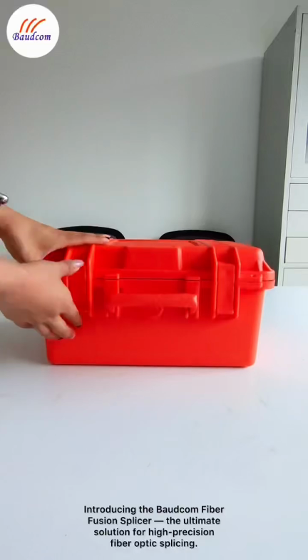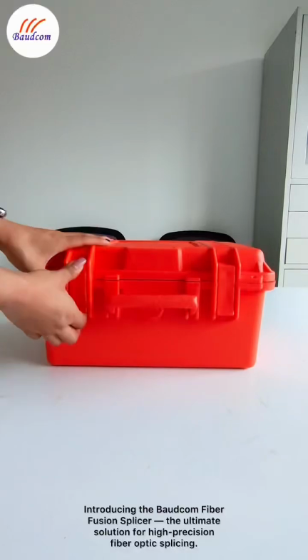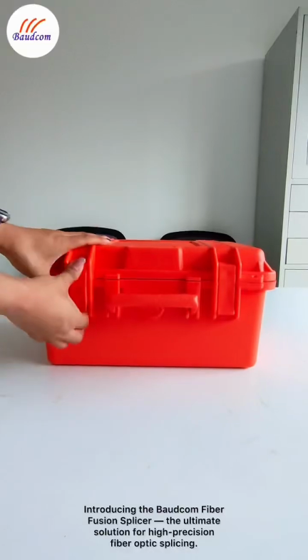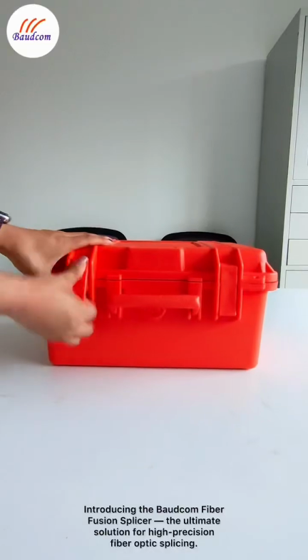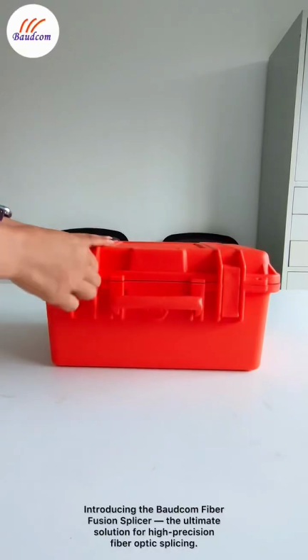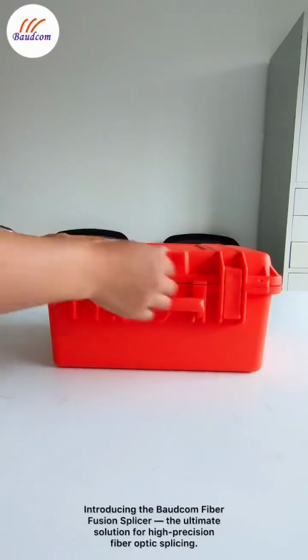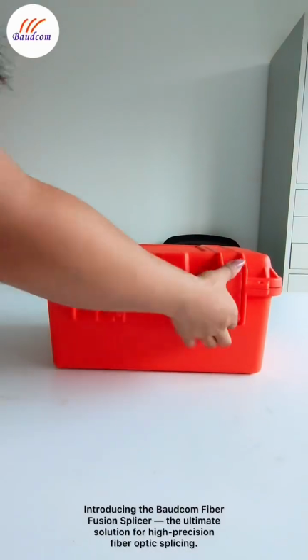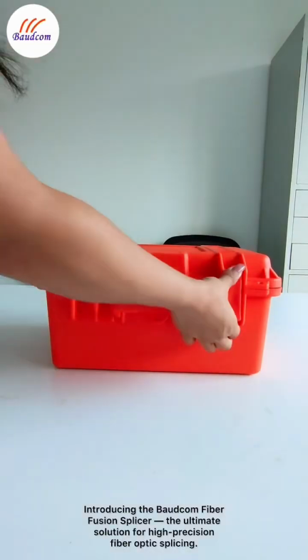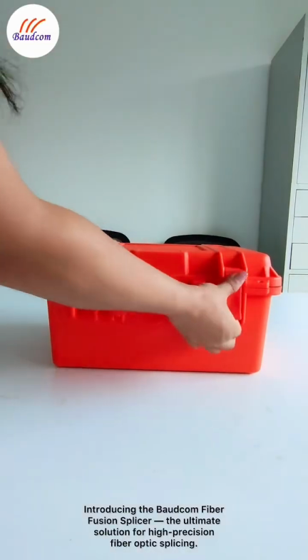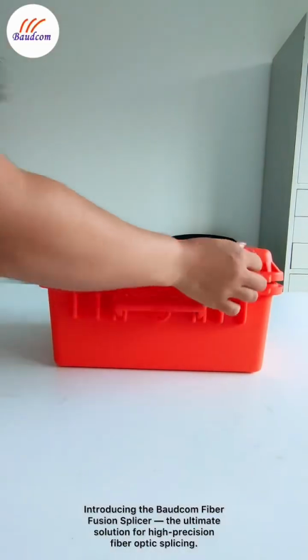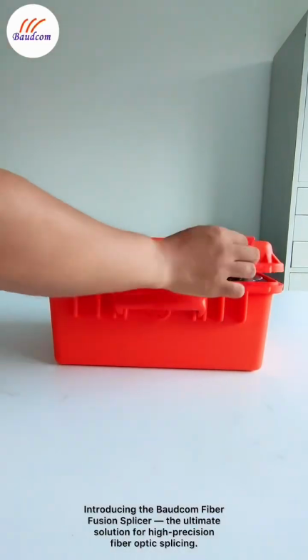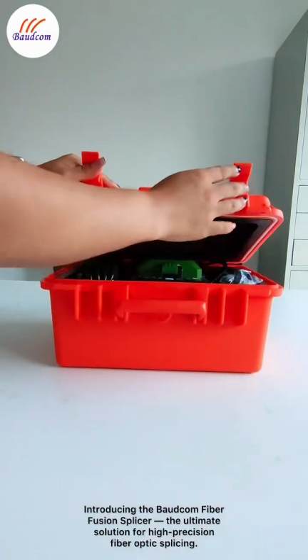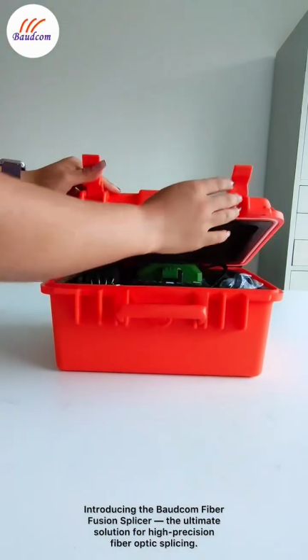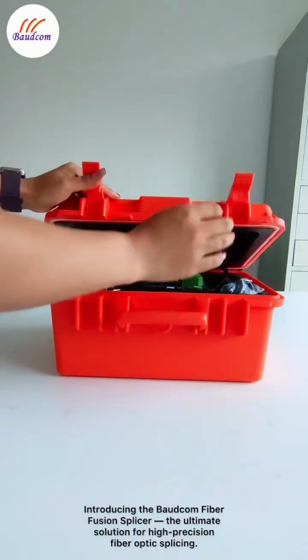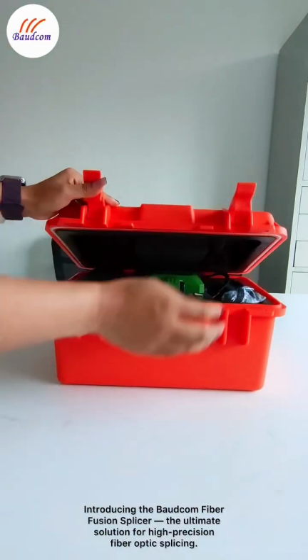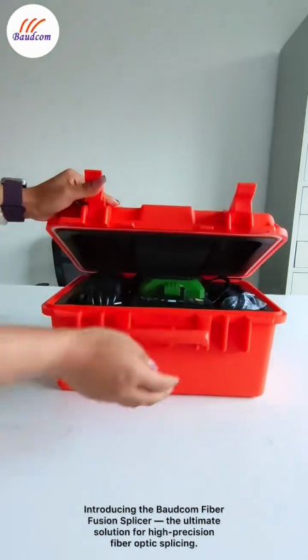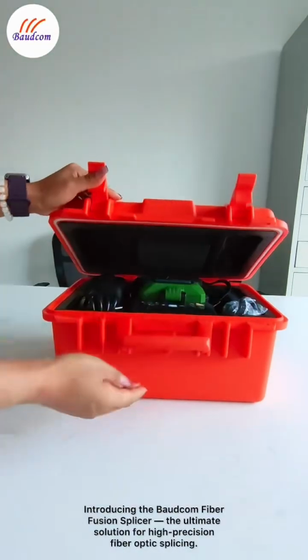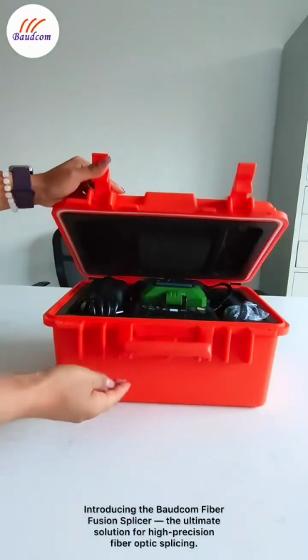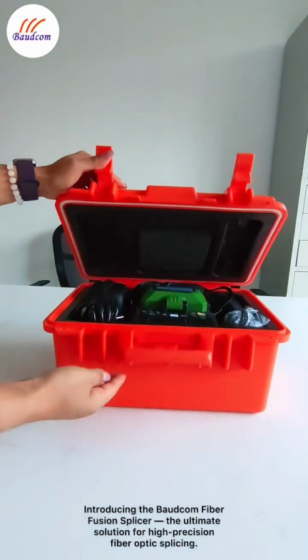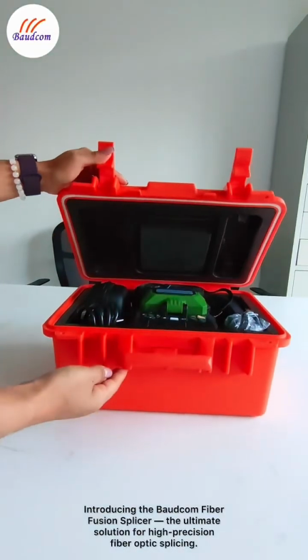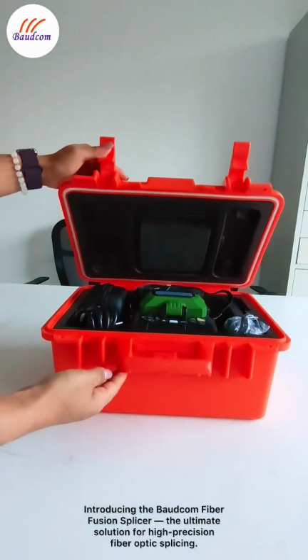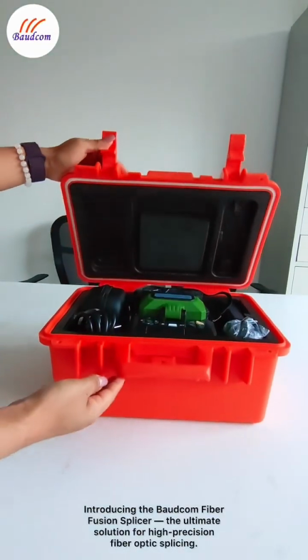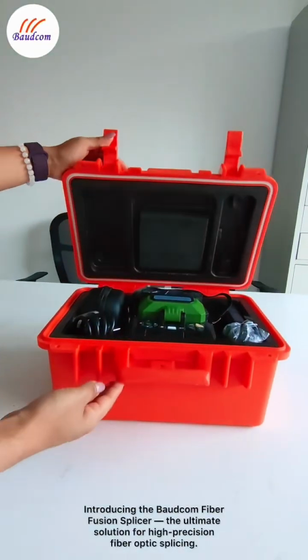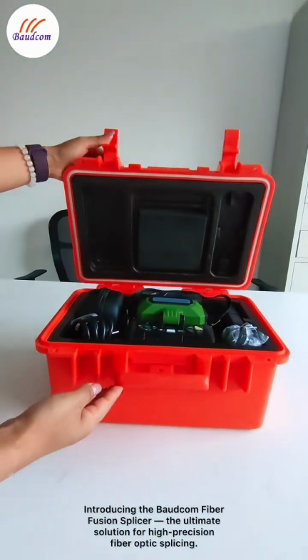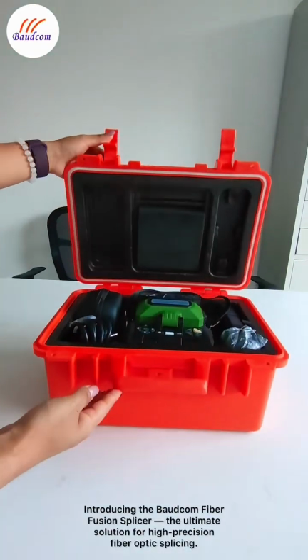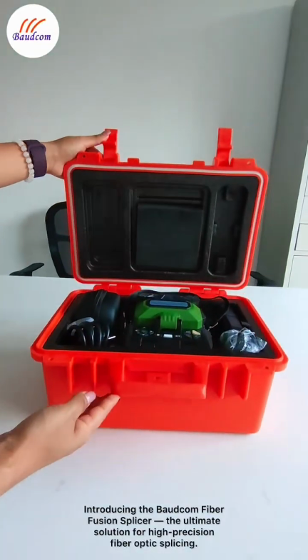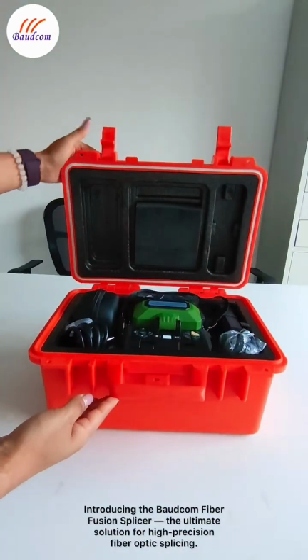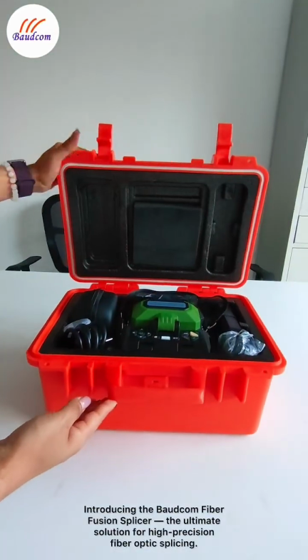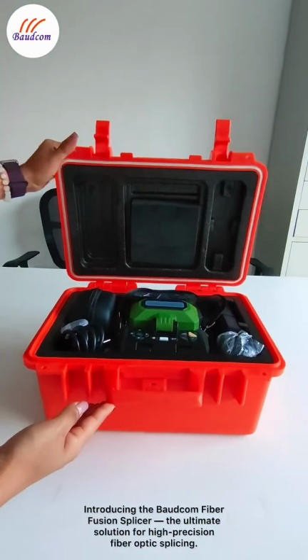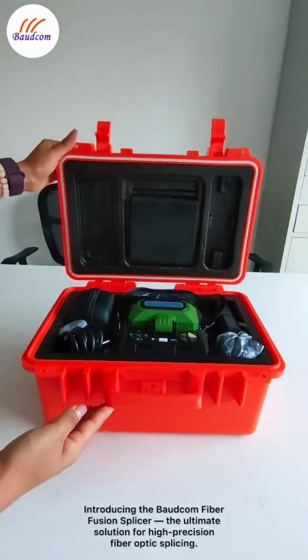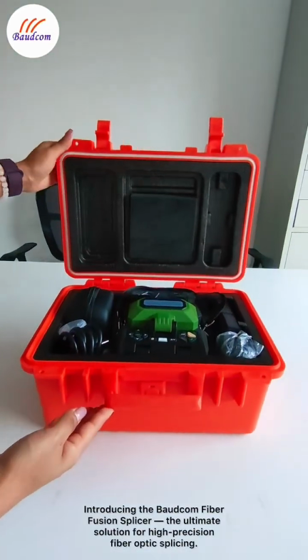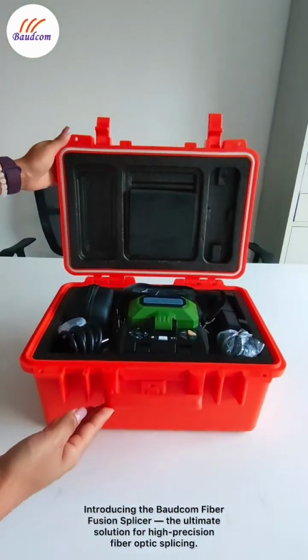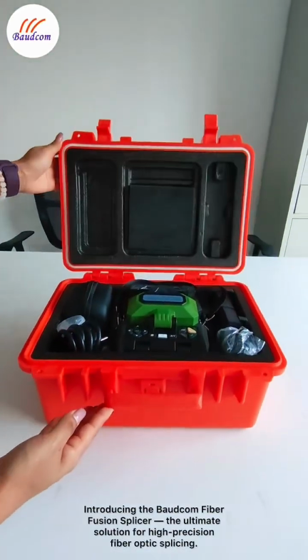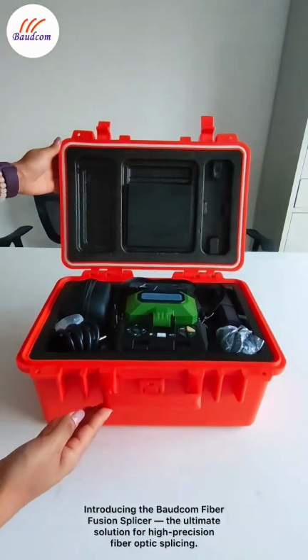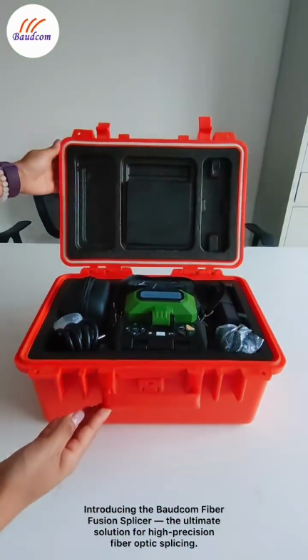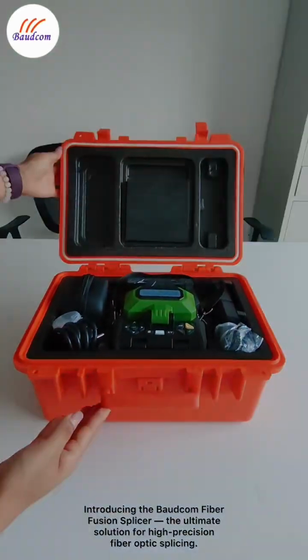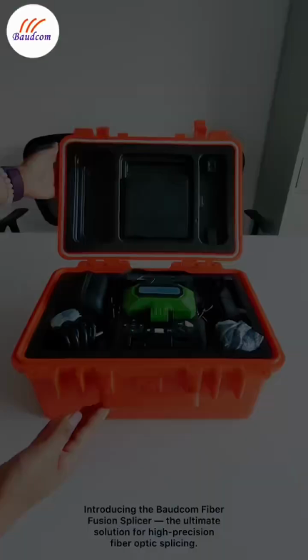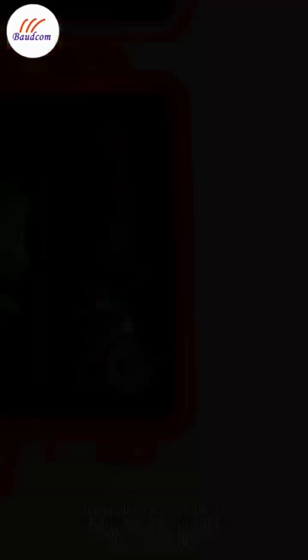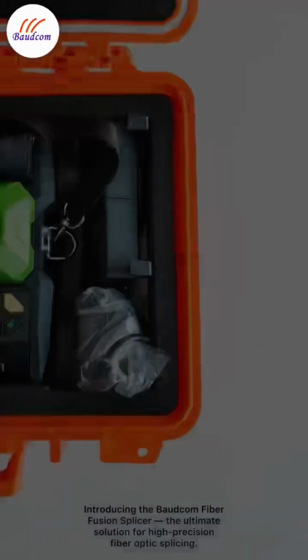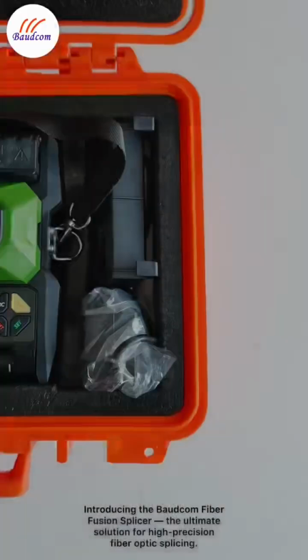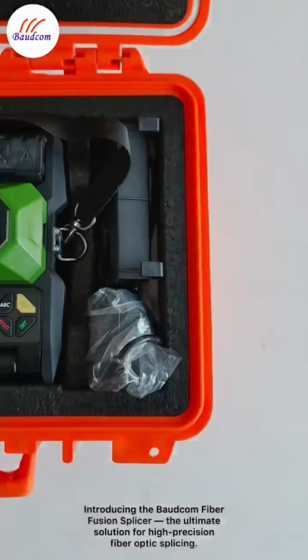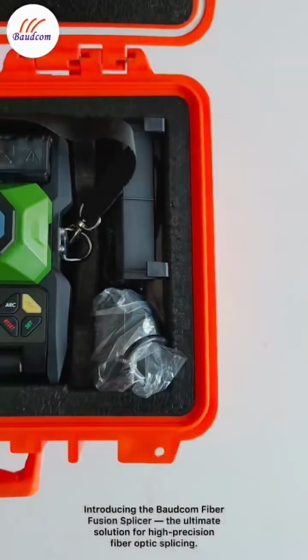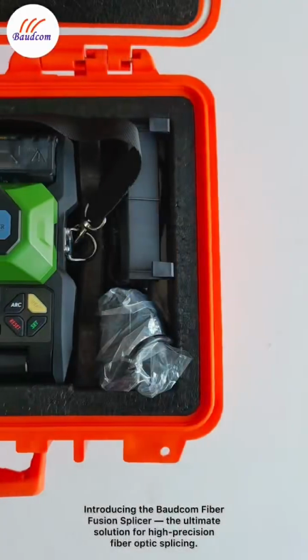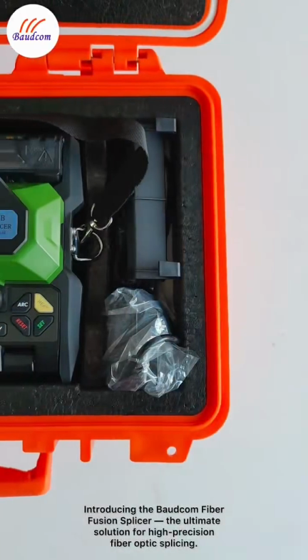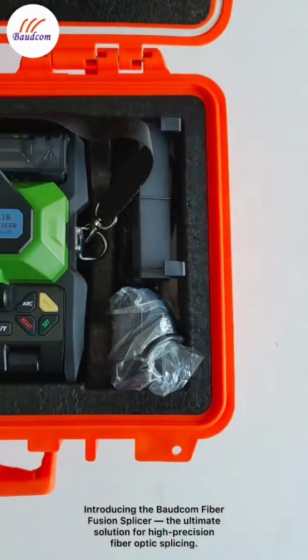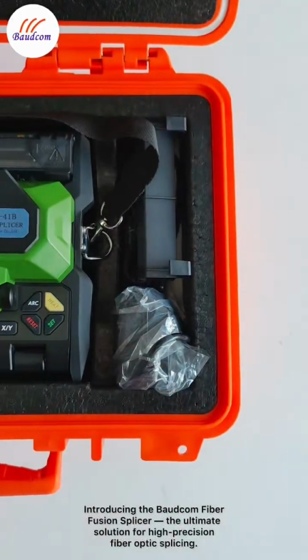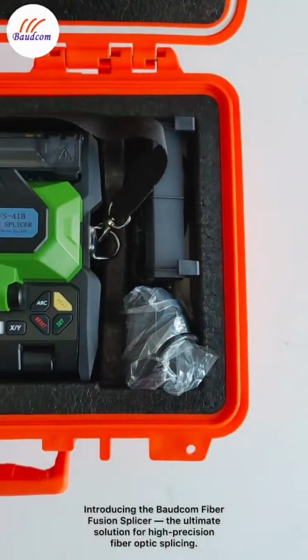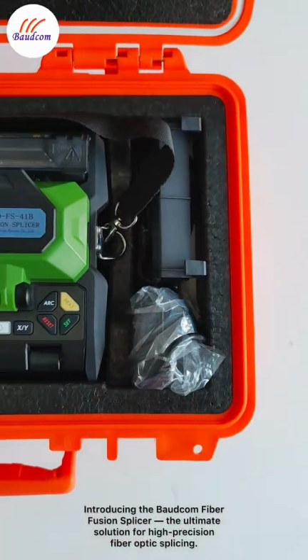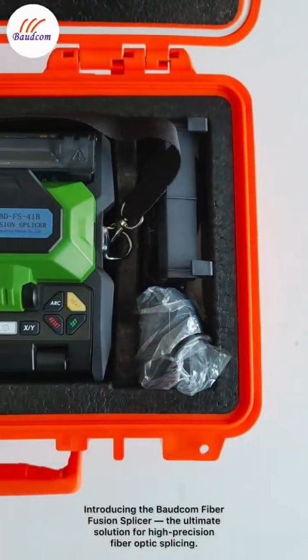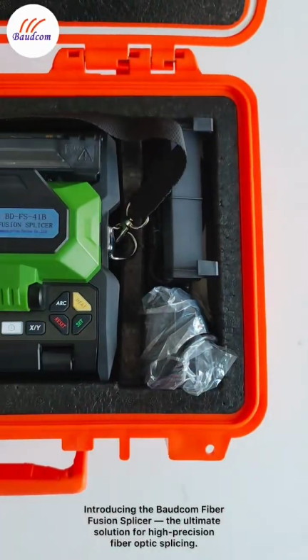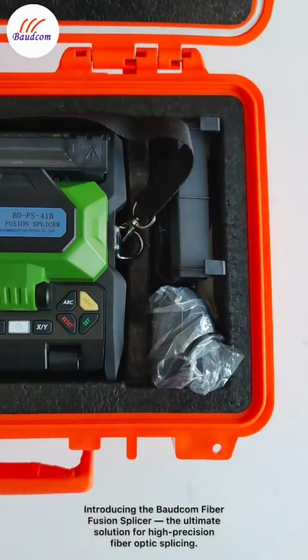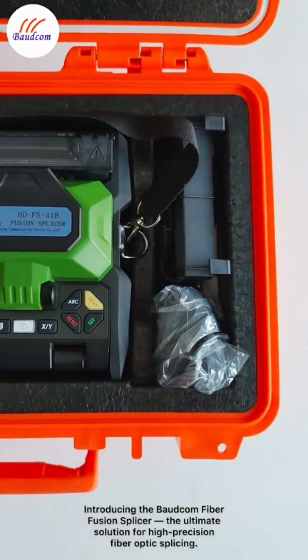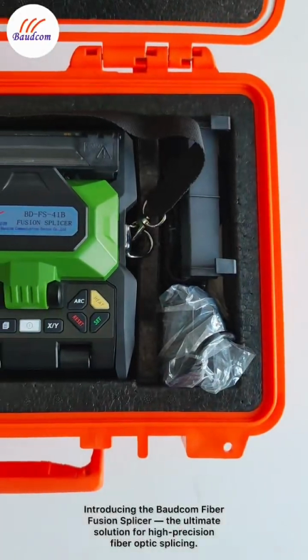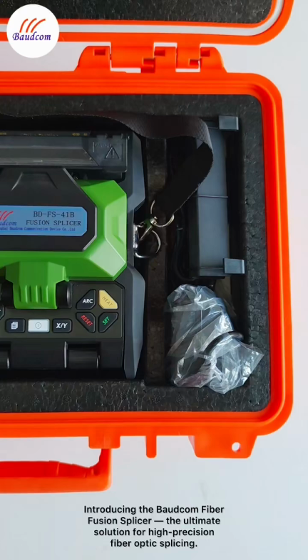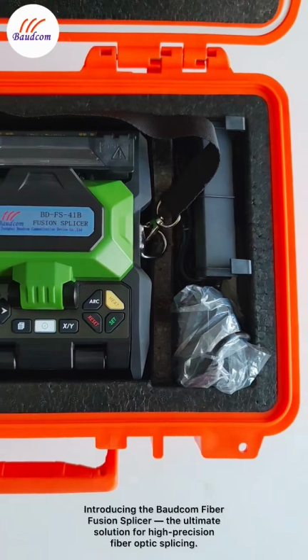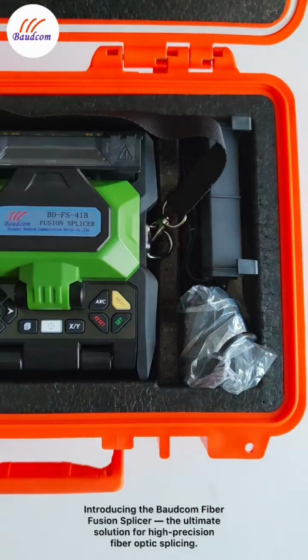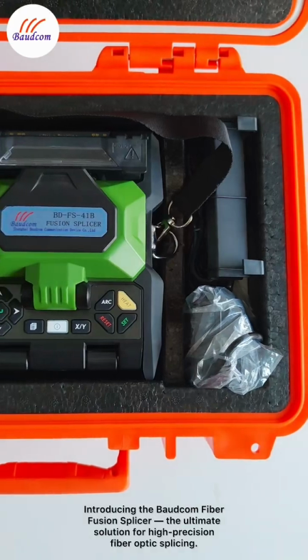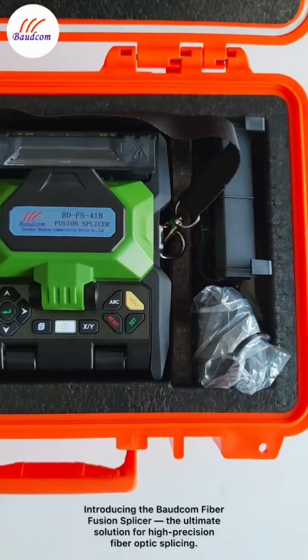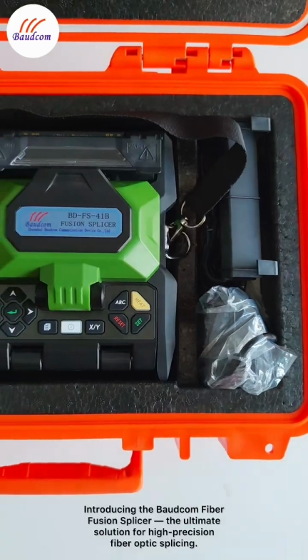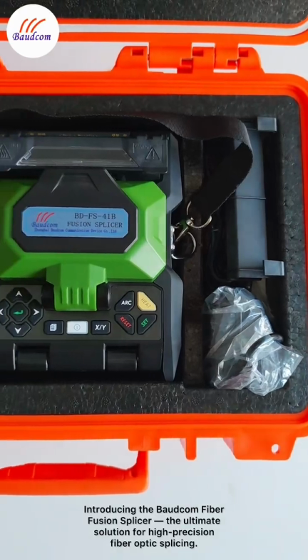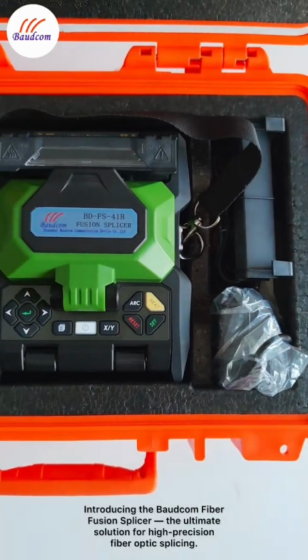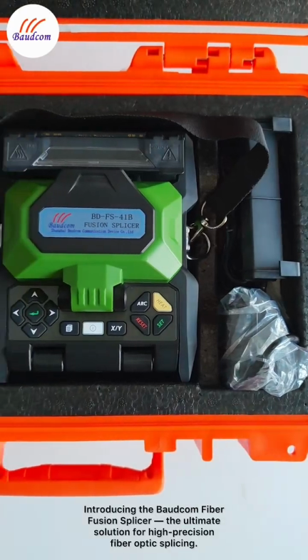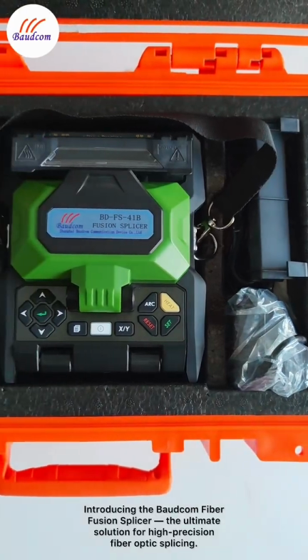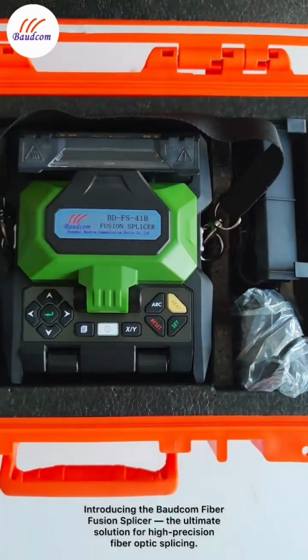Introducing the BODCOM Fiber Fusion Splicer, the ultimate solution for high-precision fiber optic splicing.